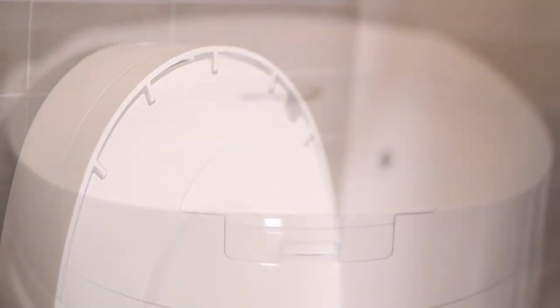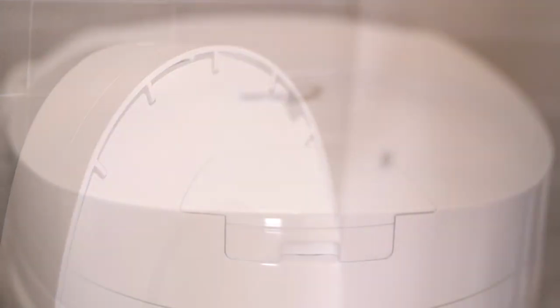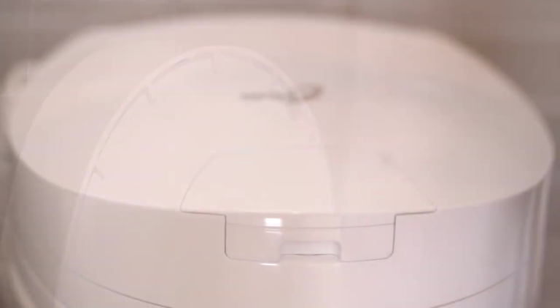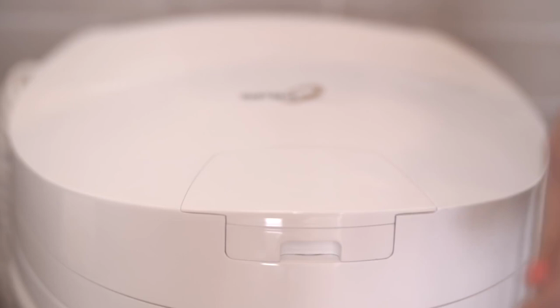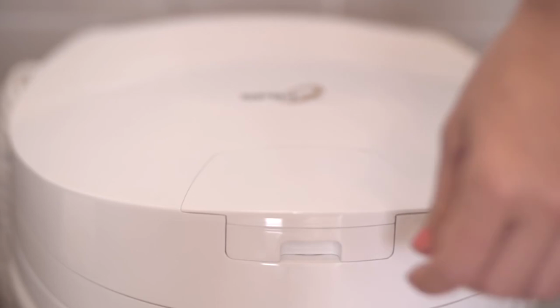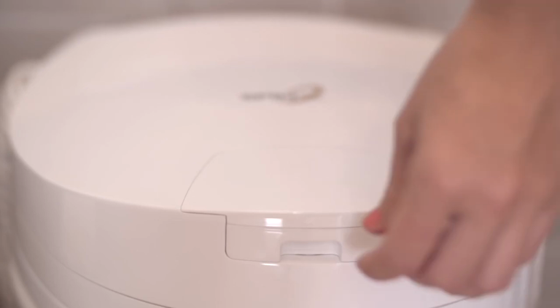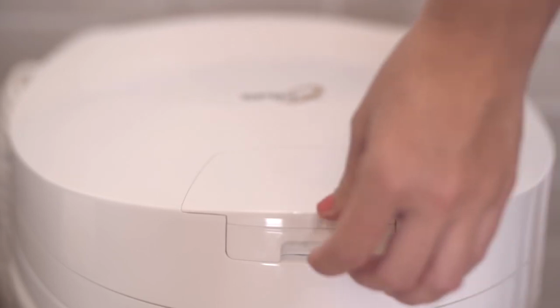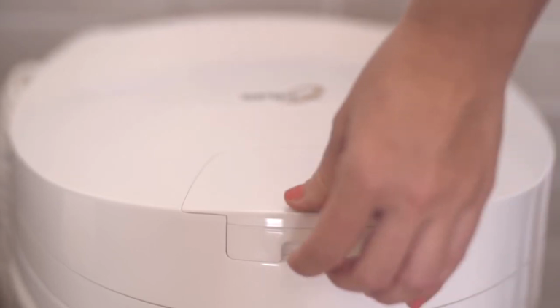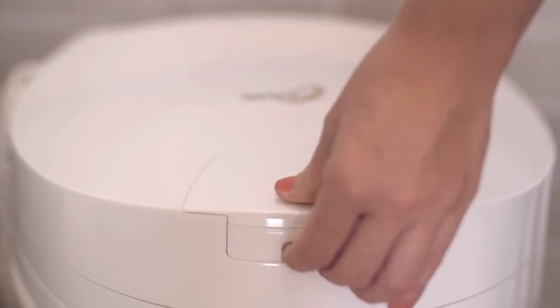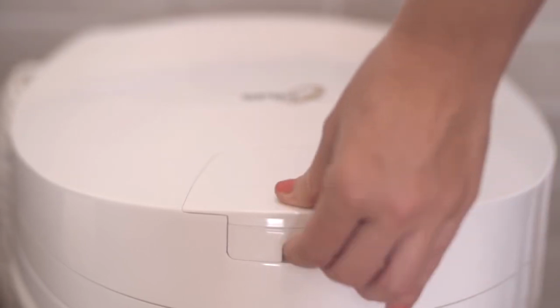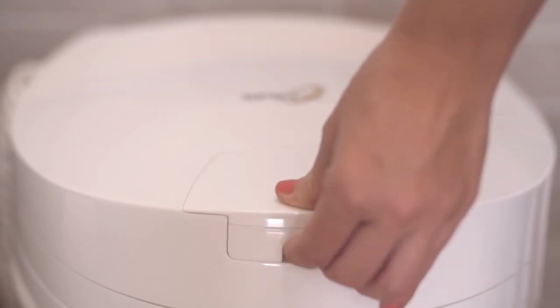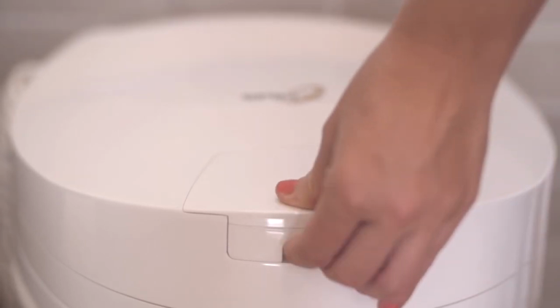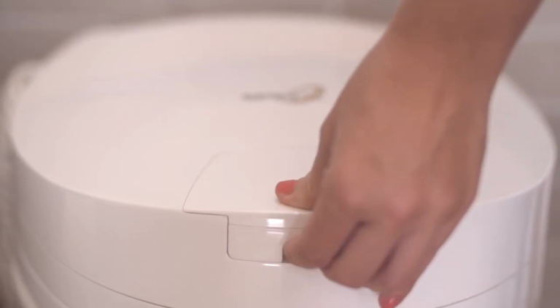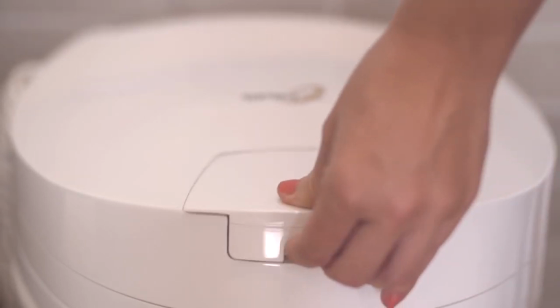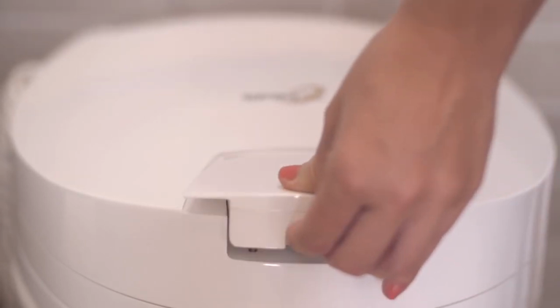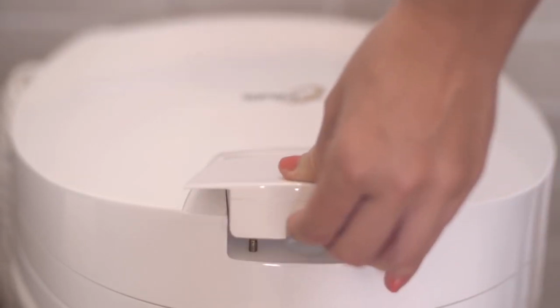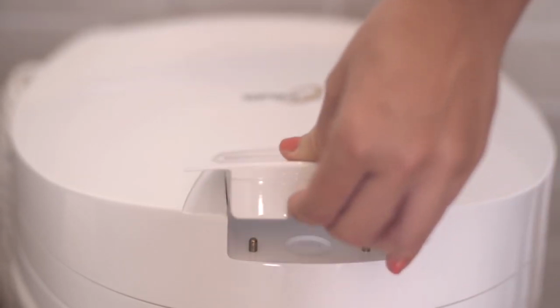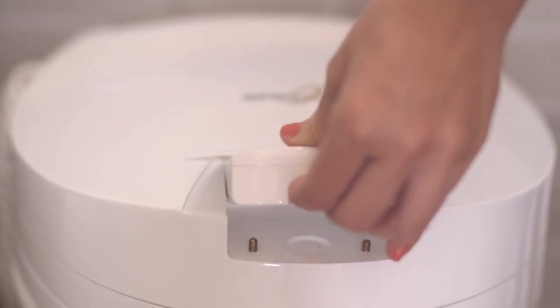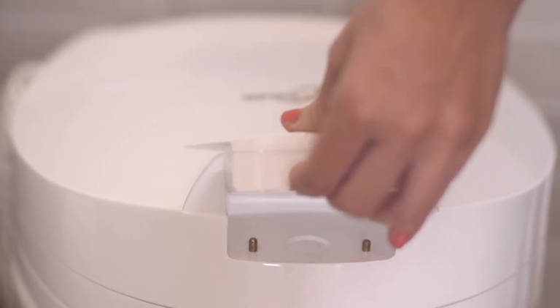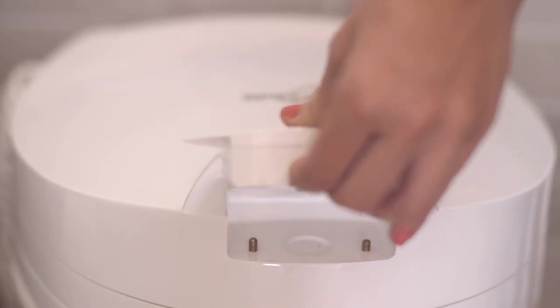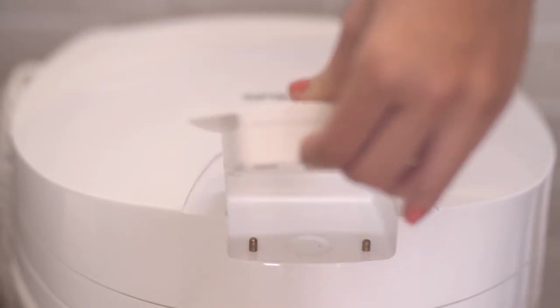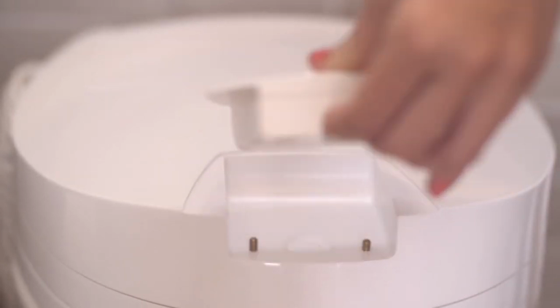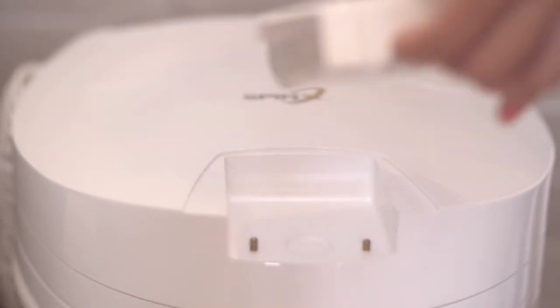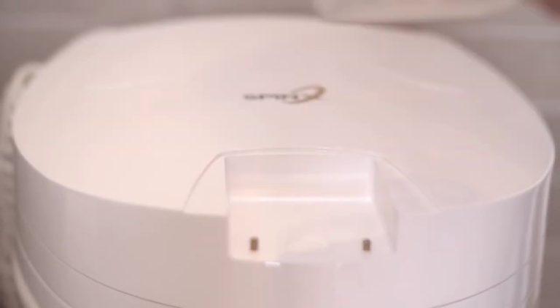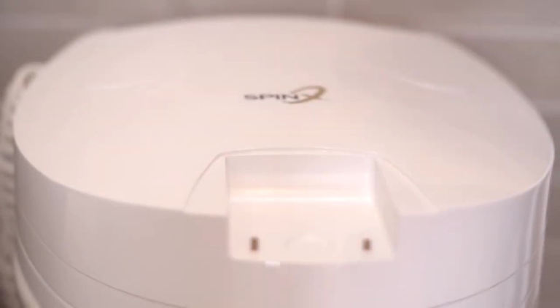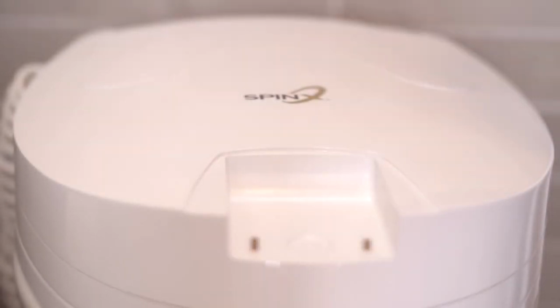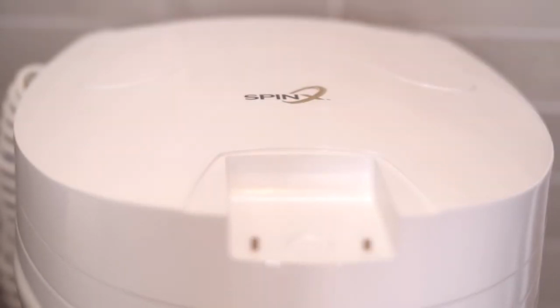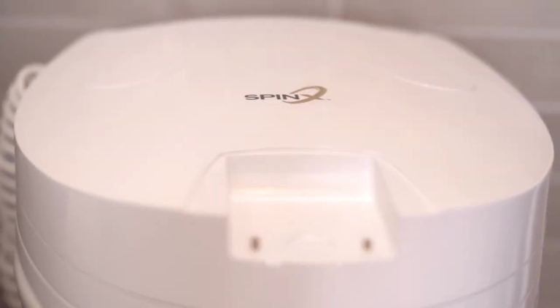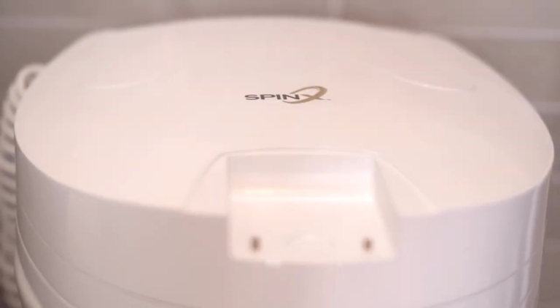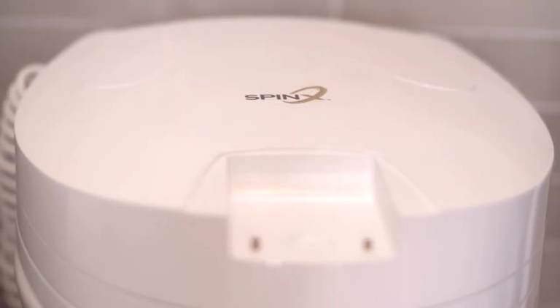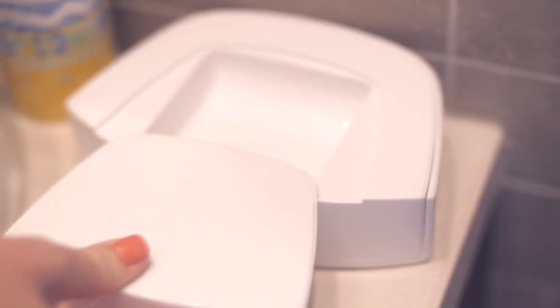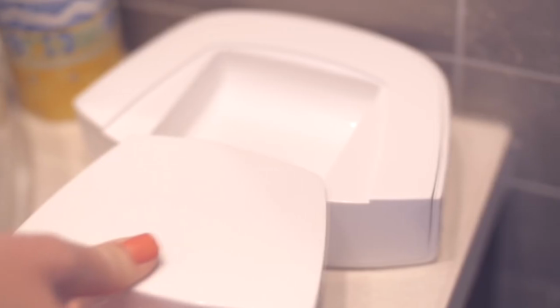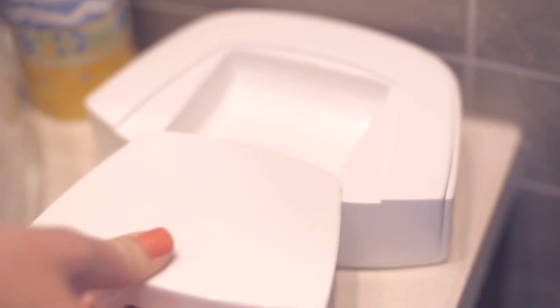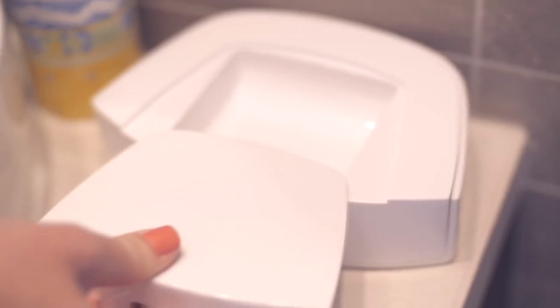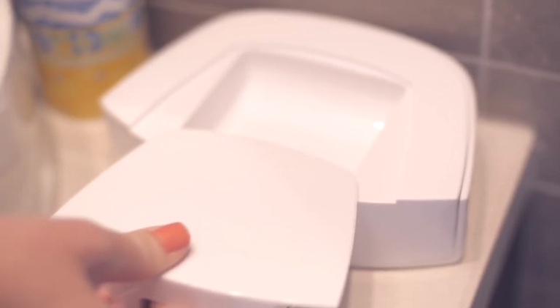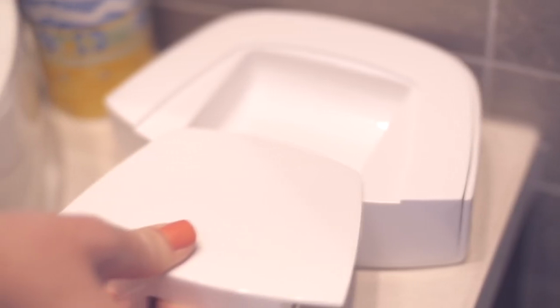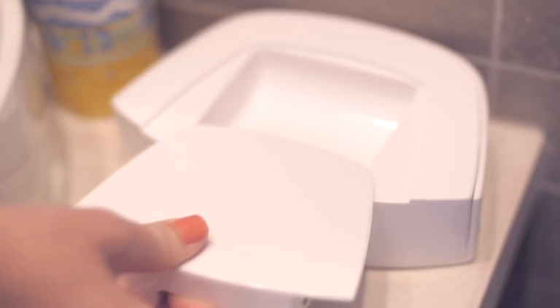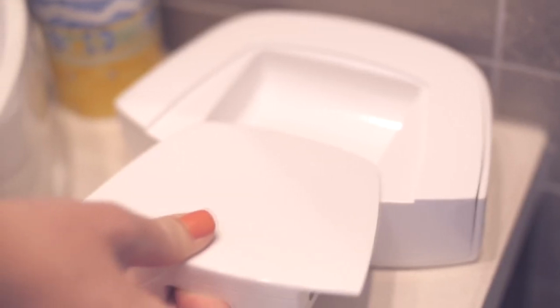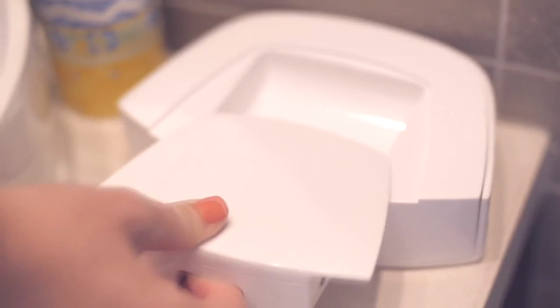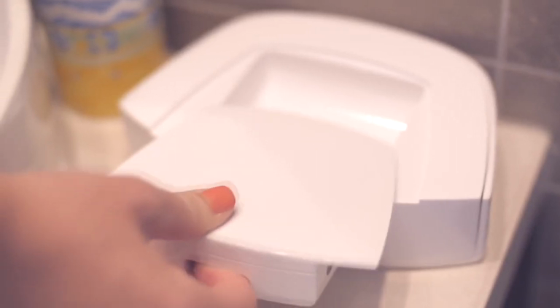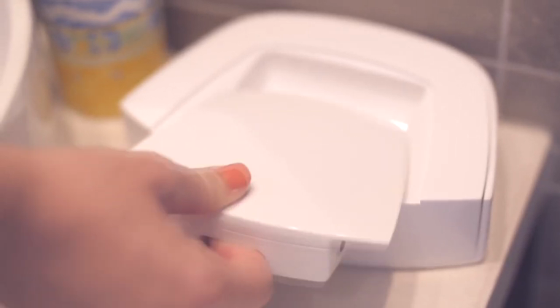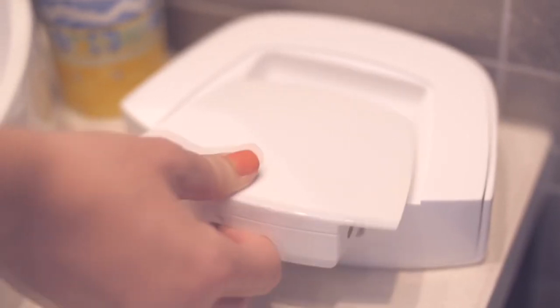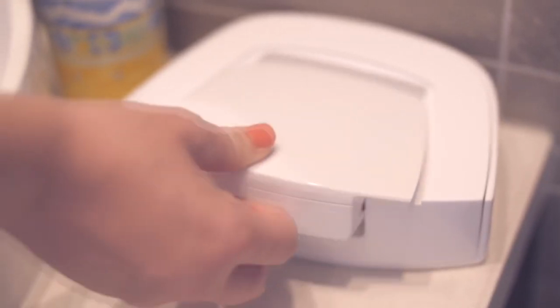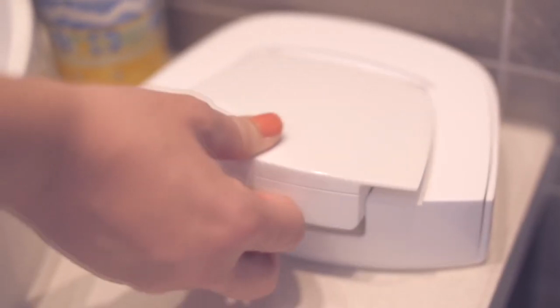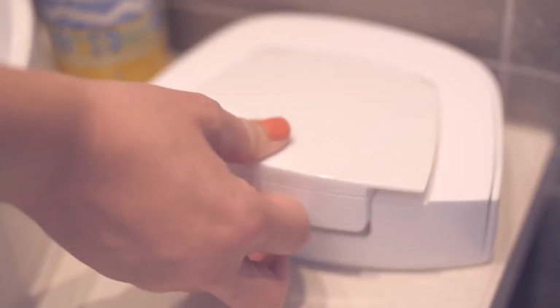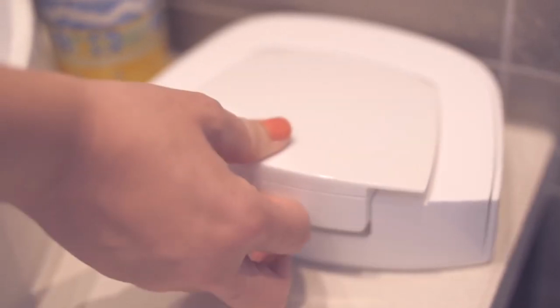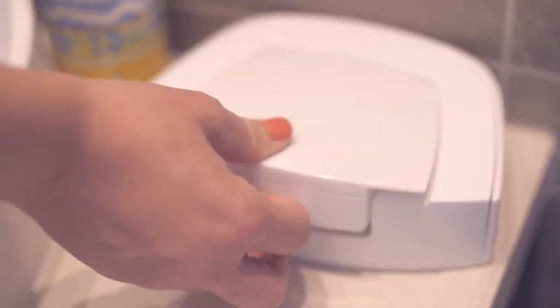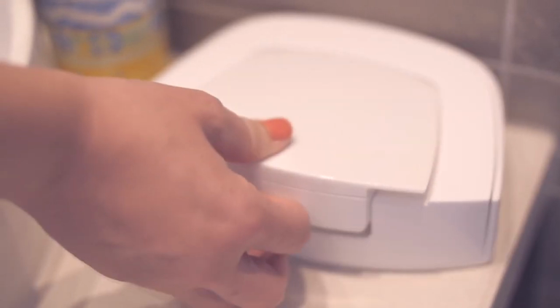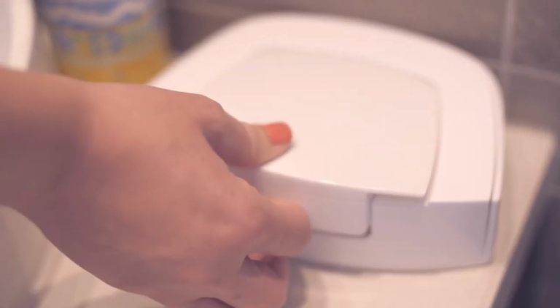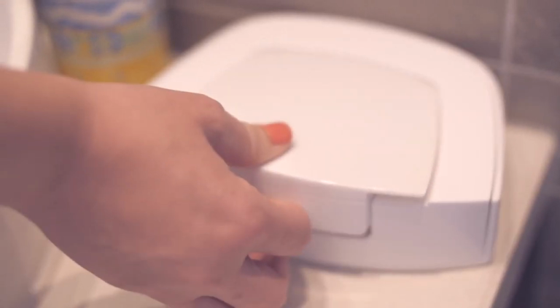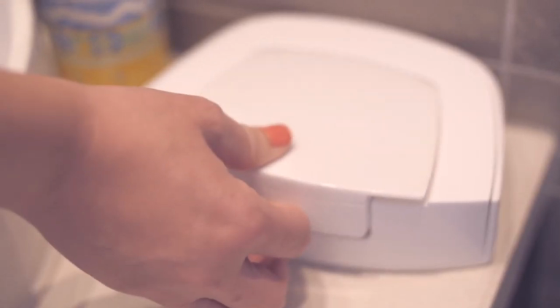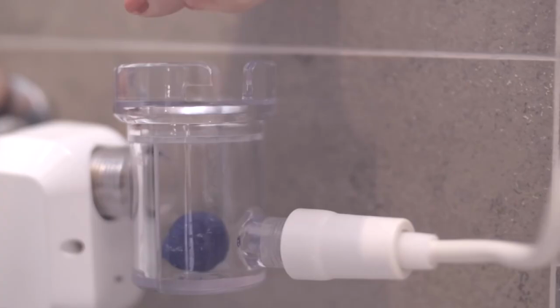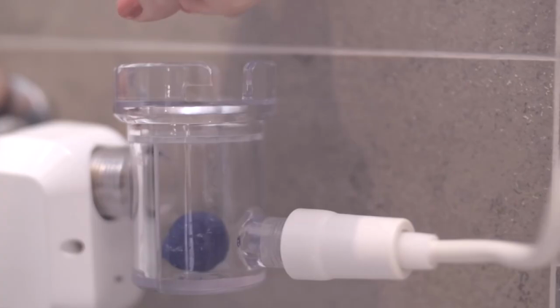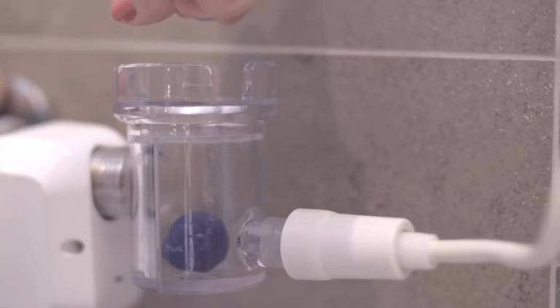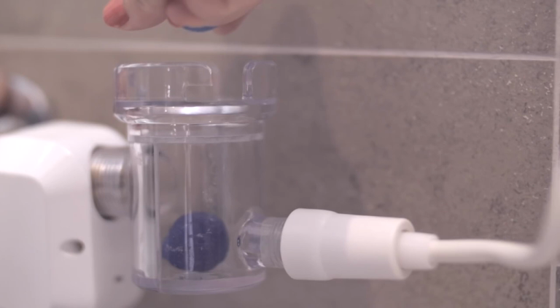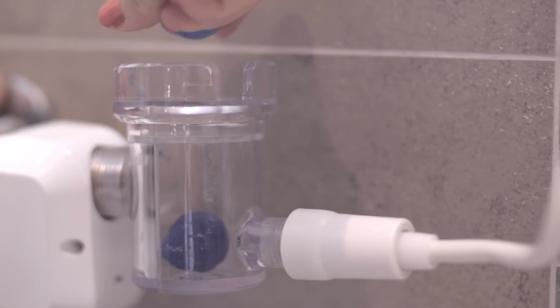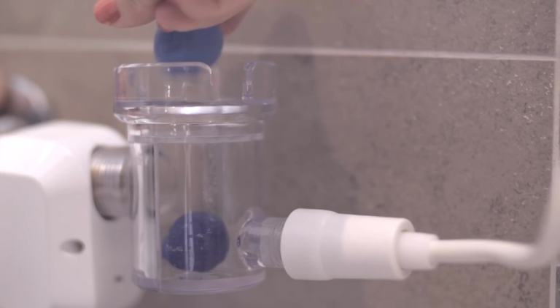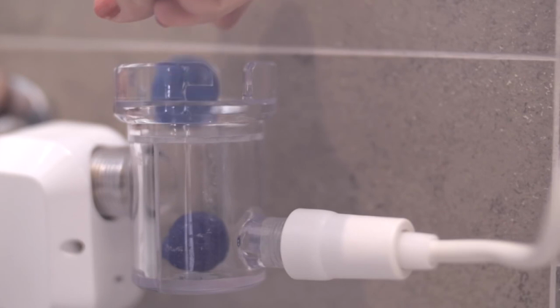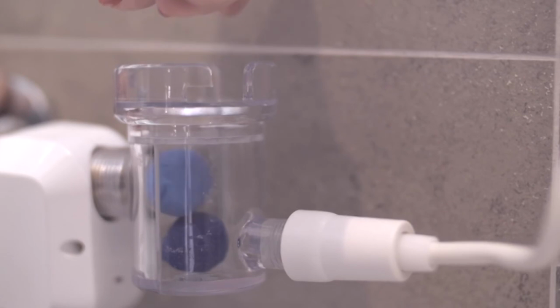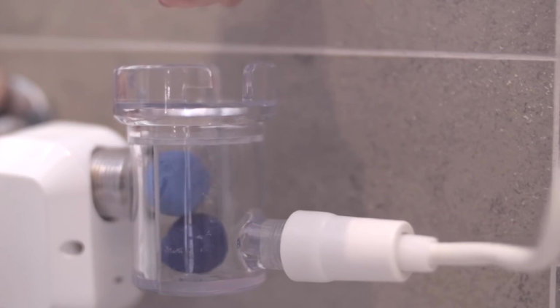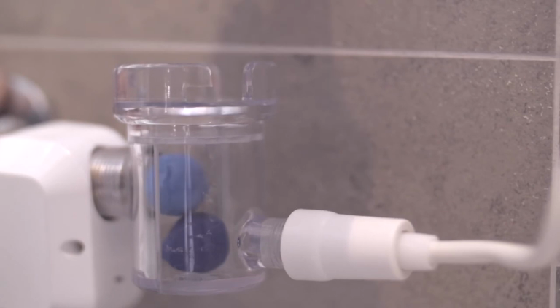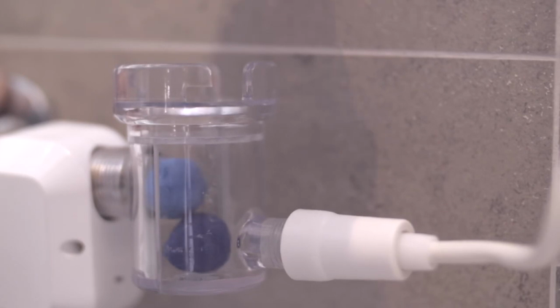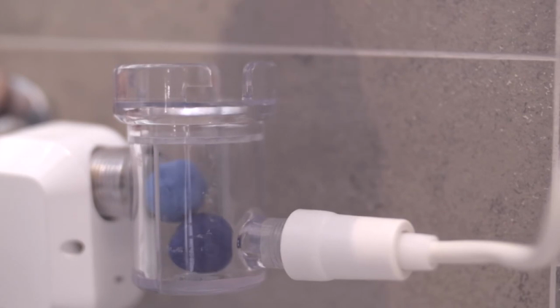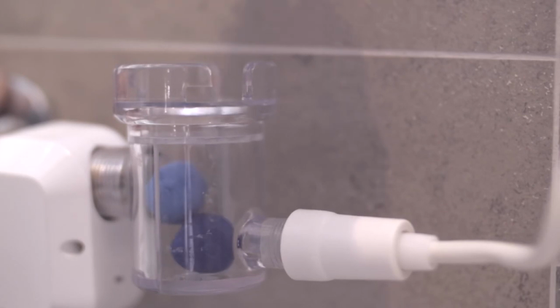SpinX operates on low power consumption. Every 30 sessions, charge the battery and add your favorite soap.